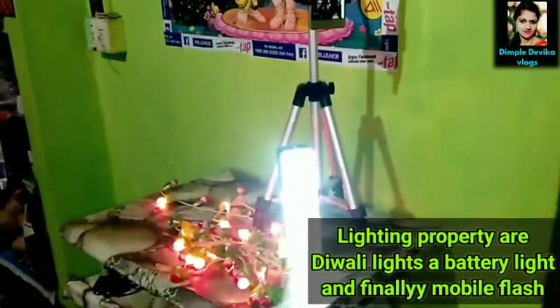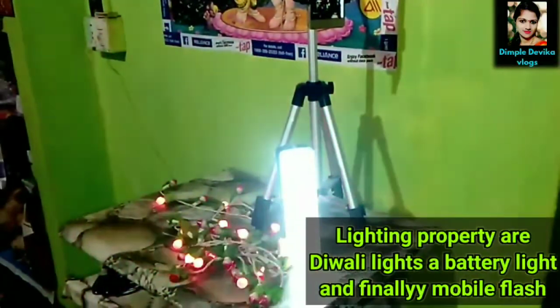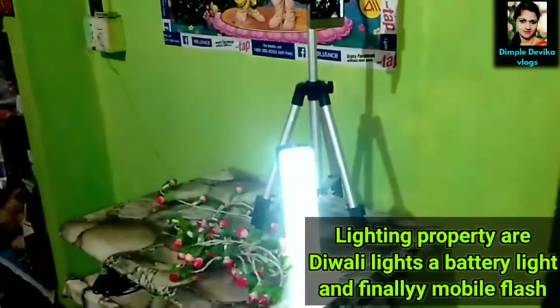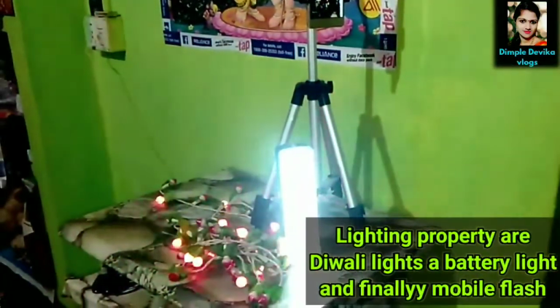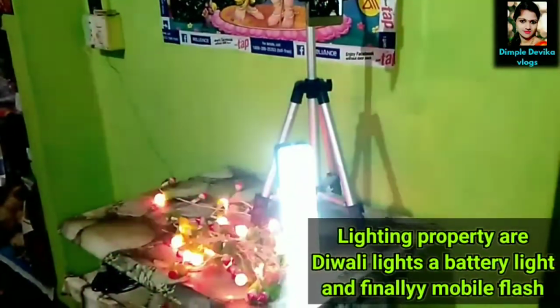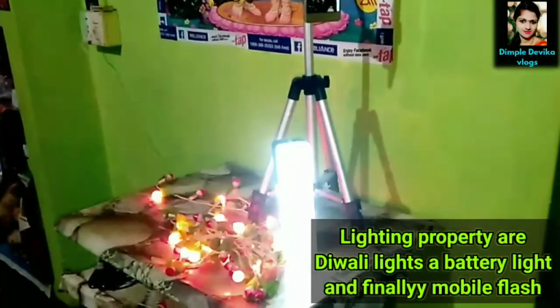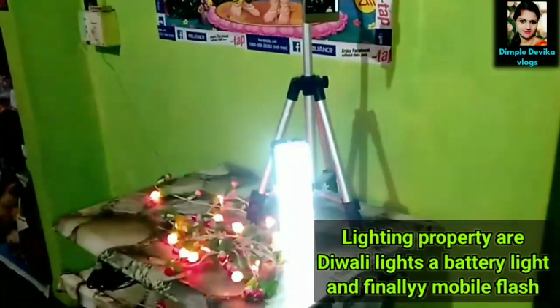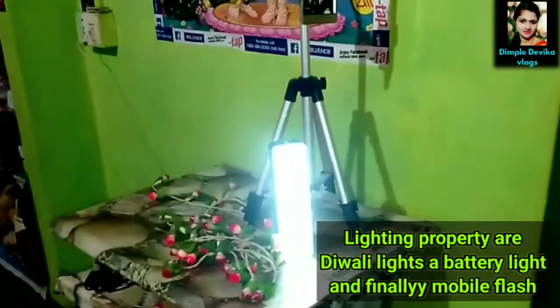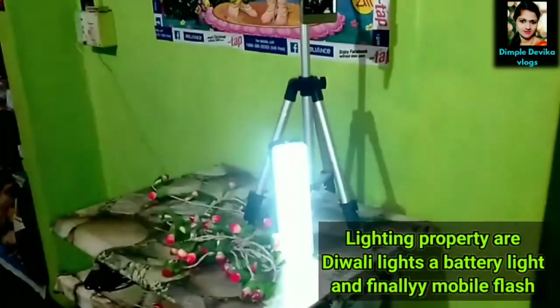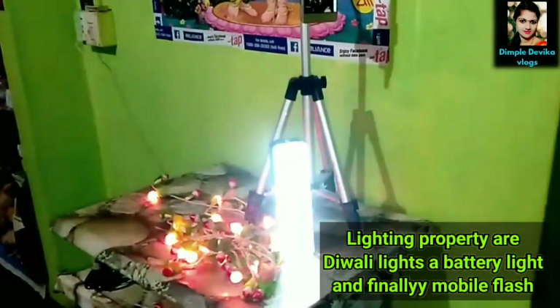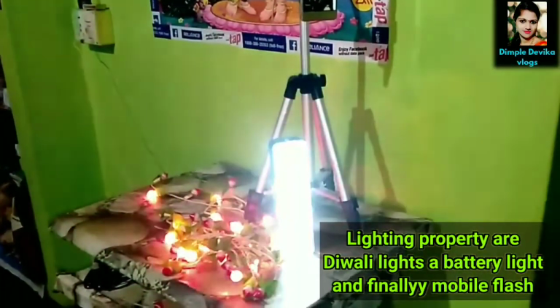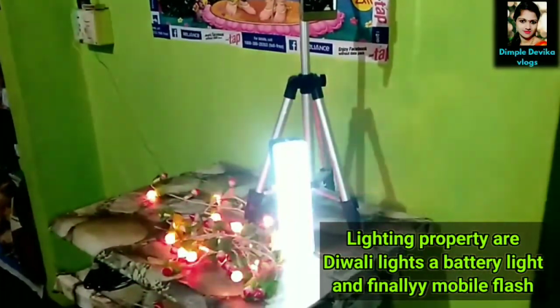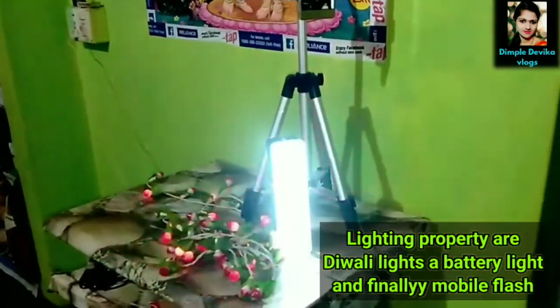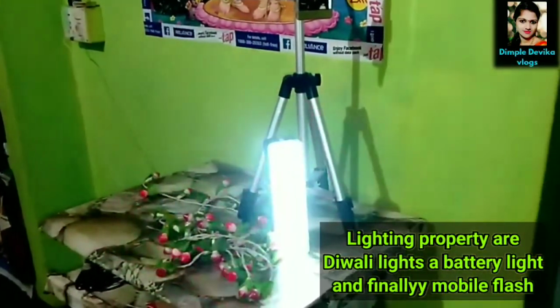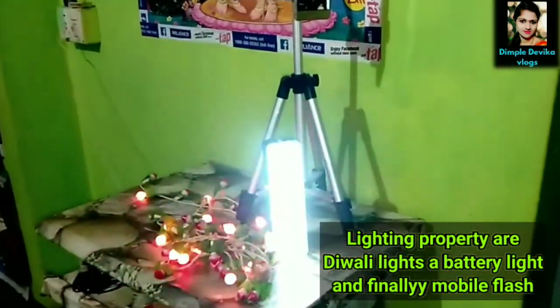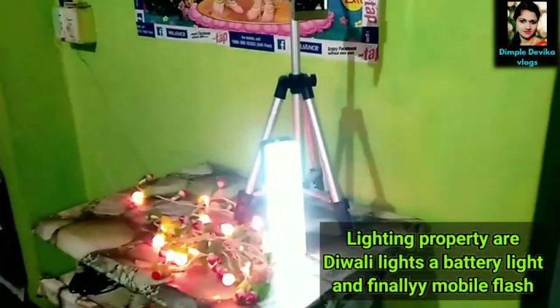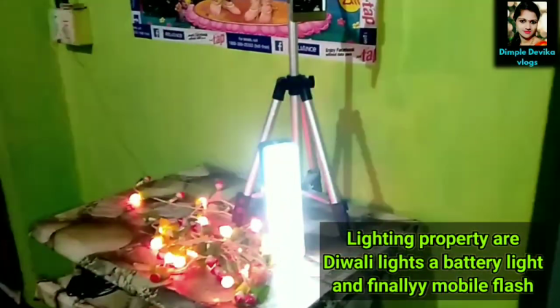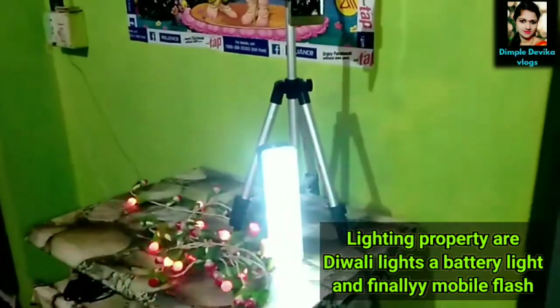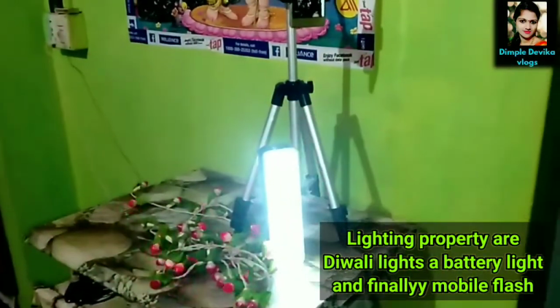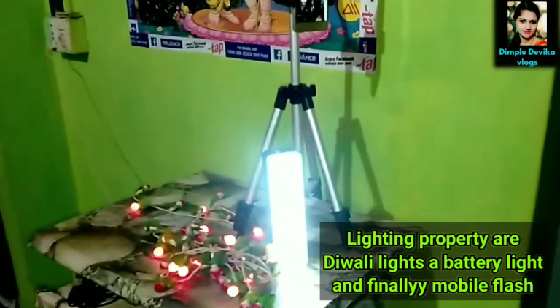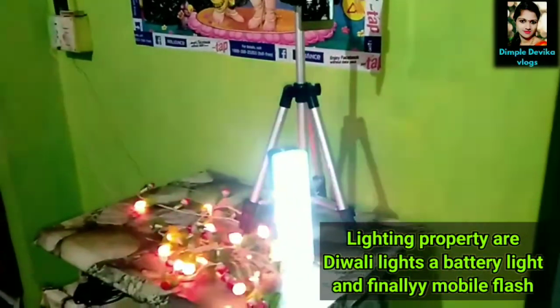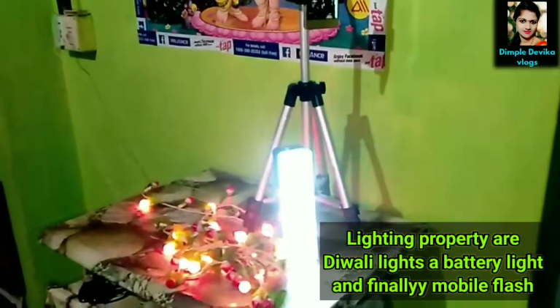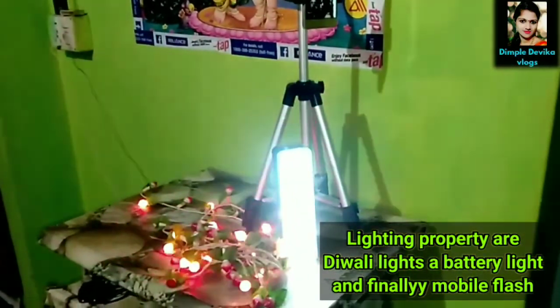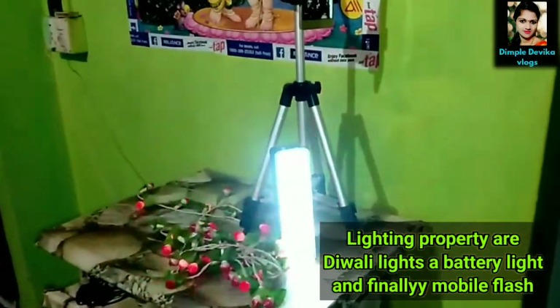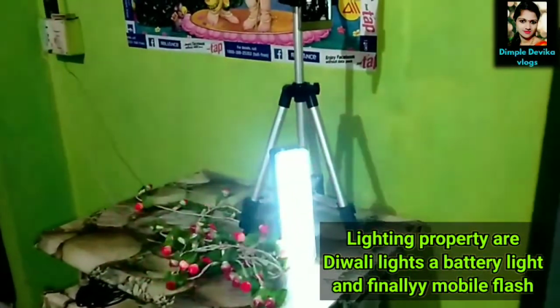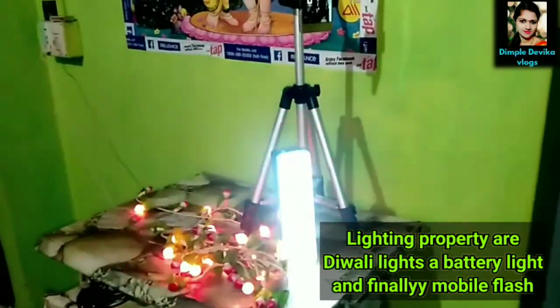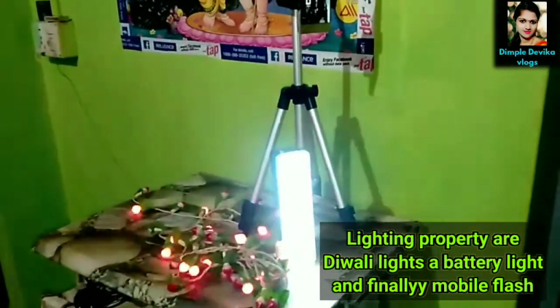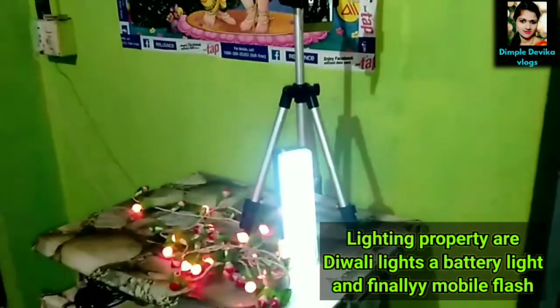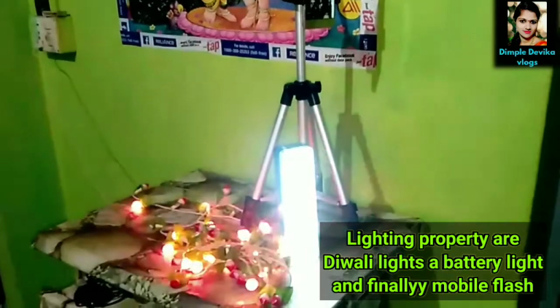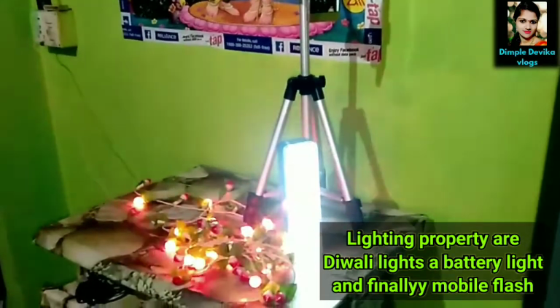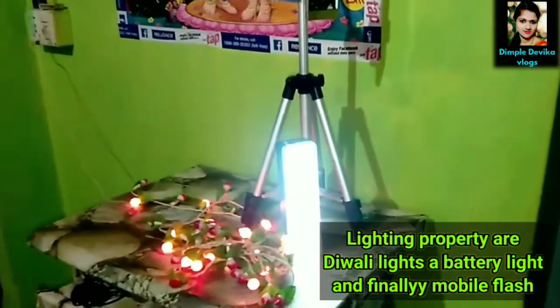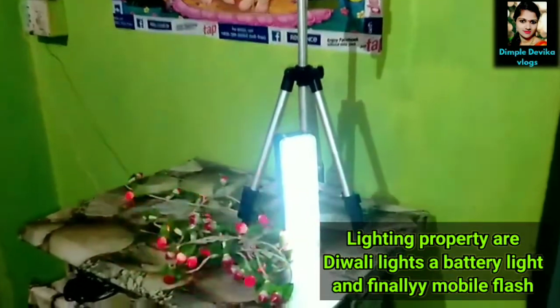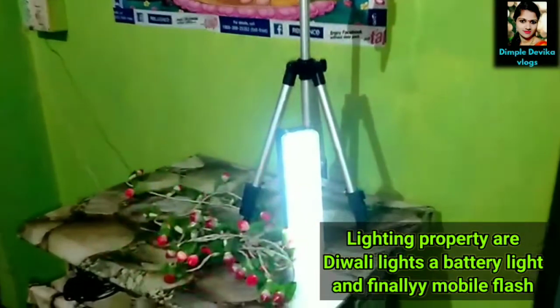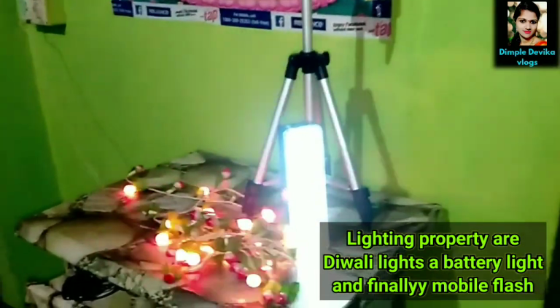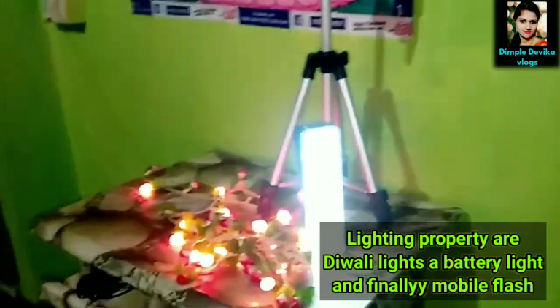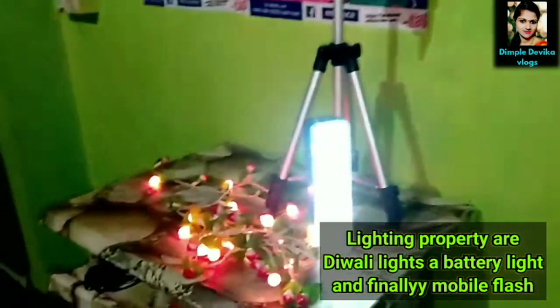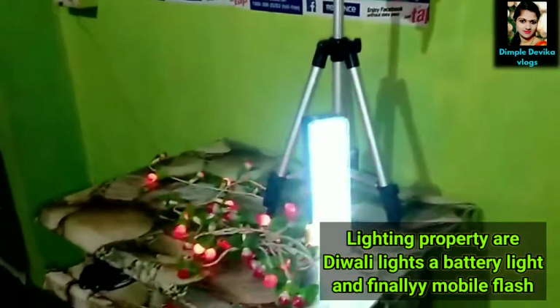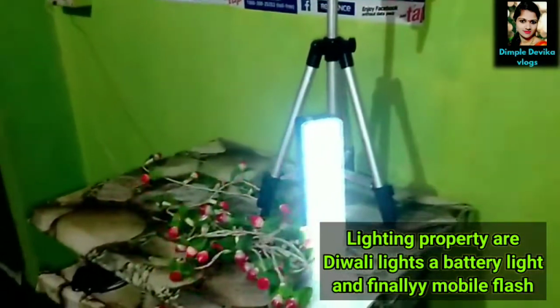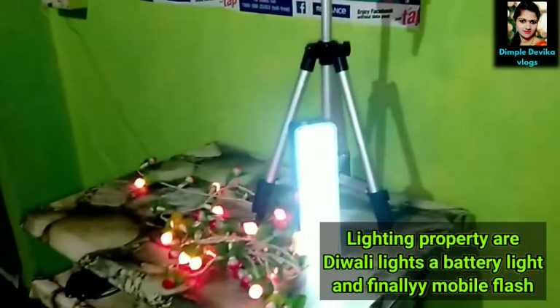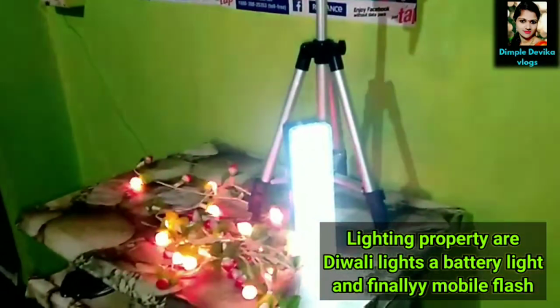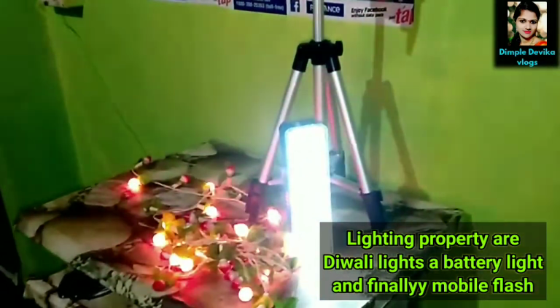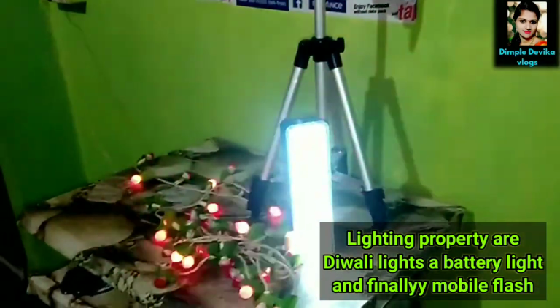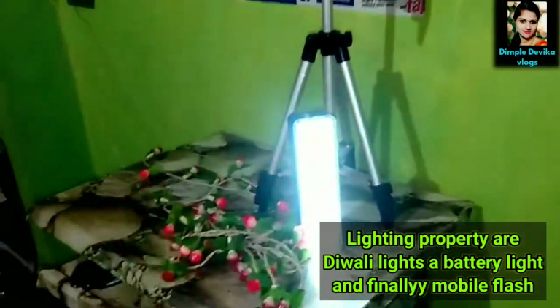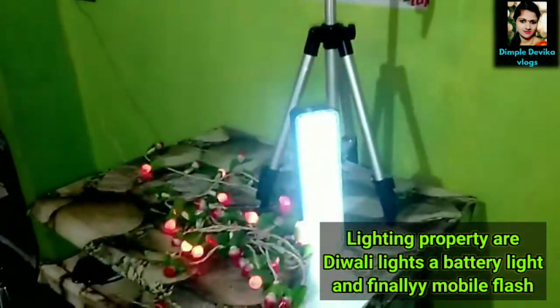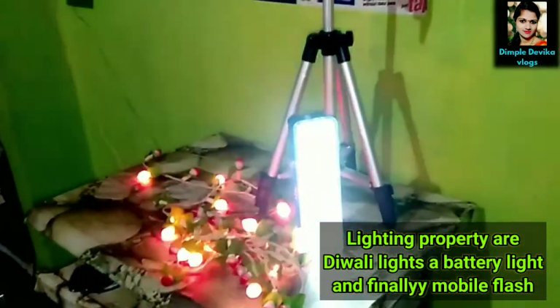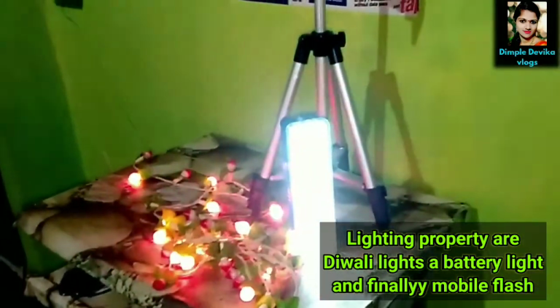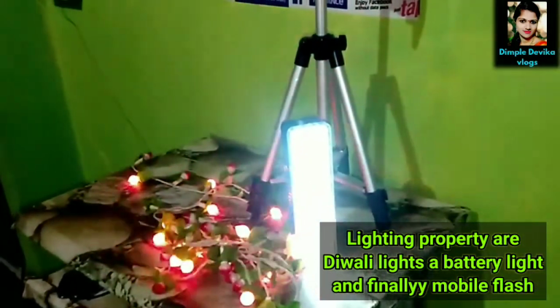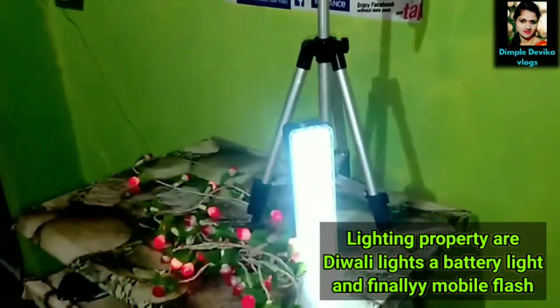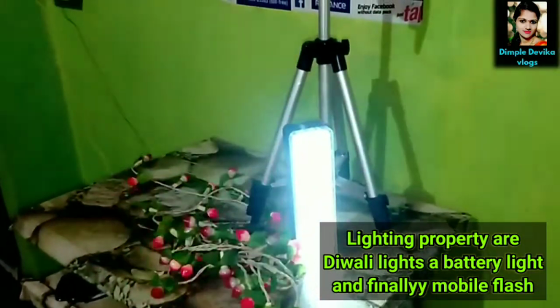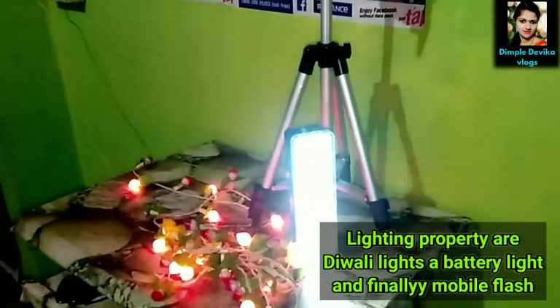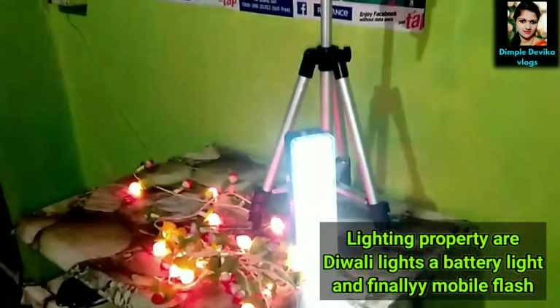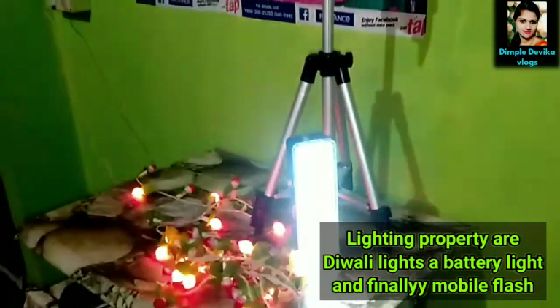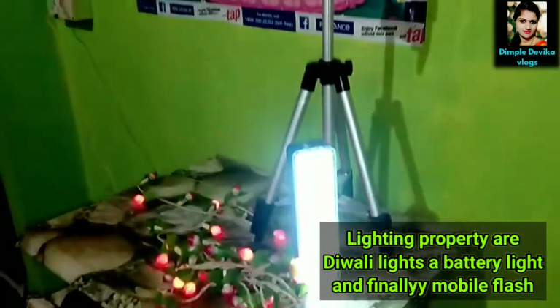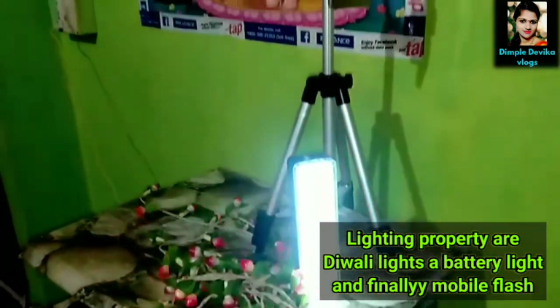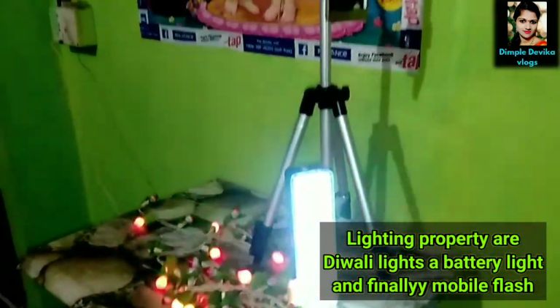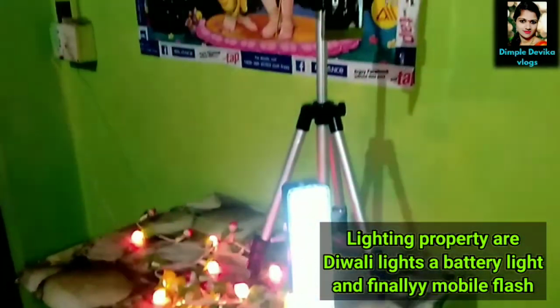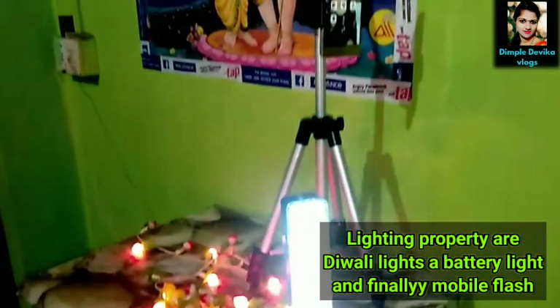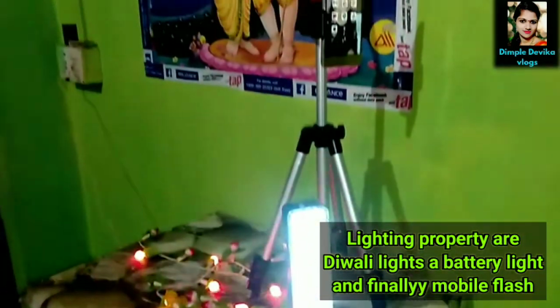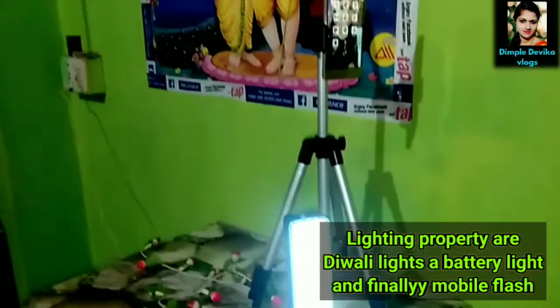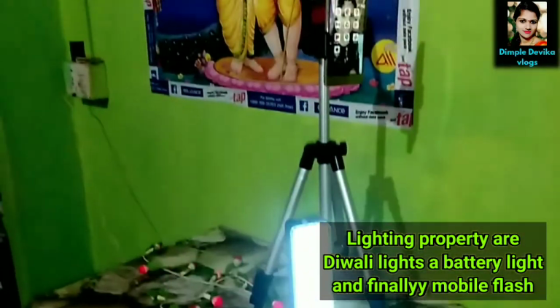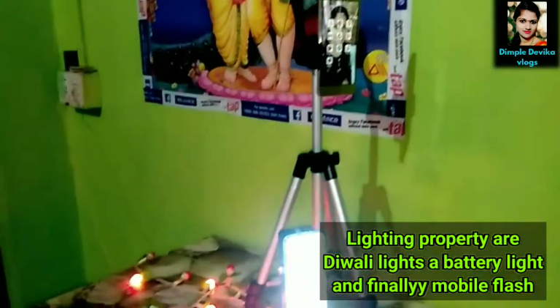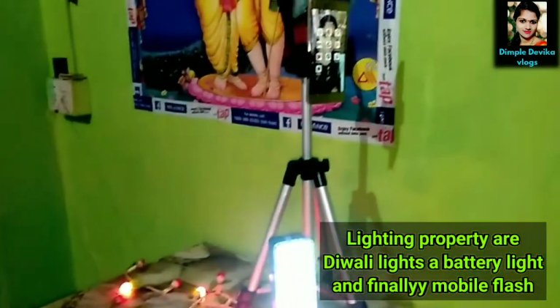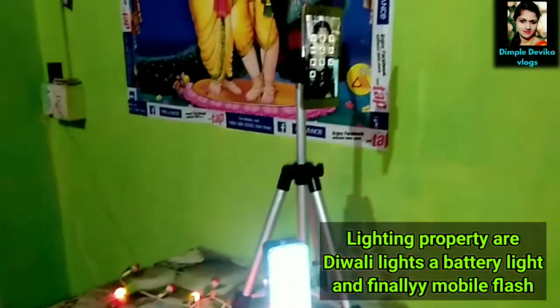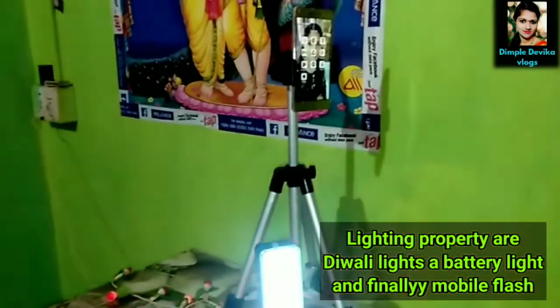I am doing Diwali lights. I am doing the ring lines. I try.